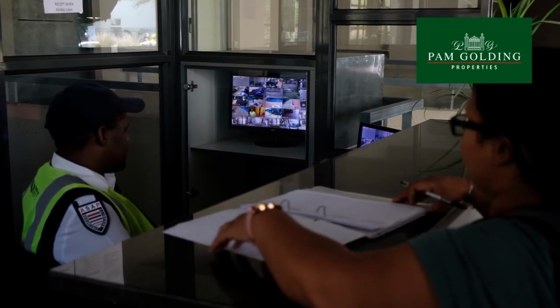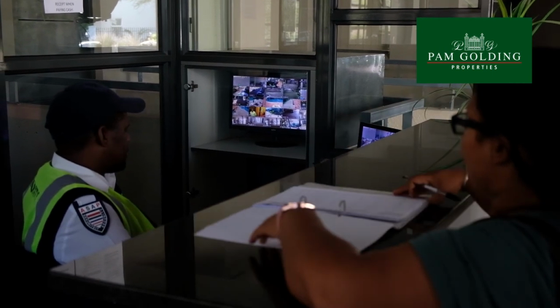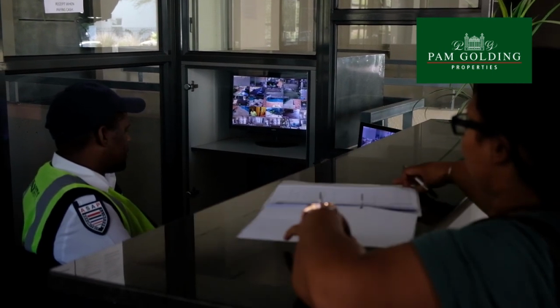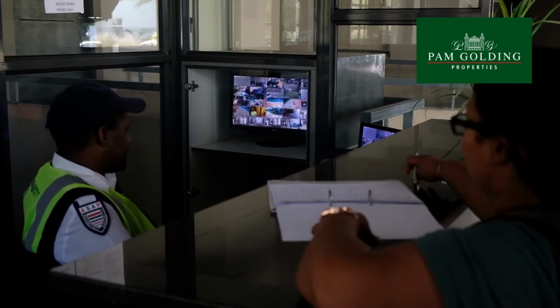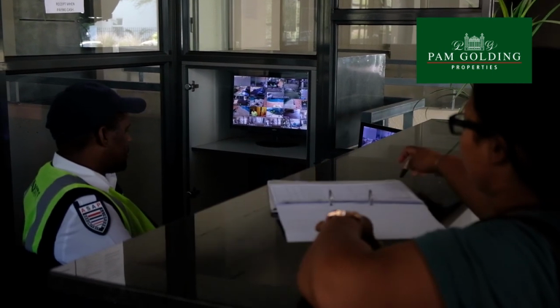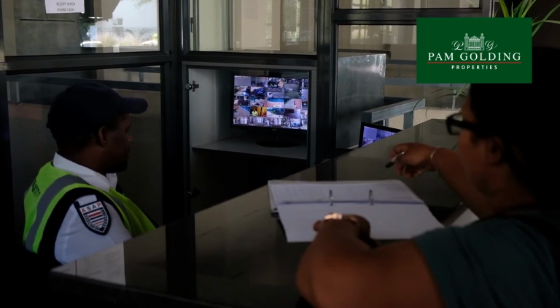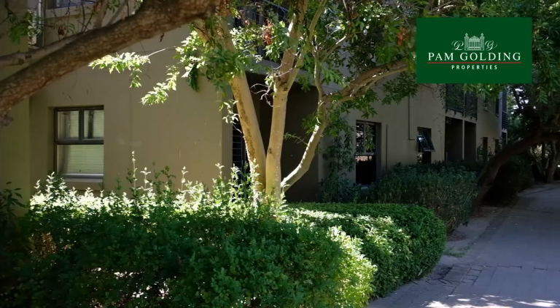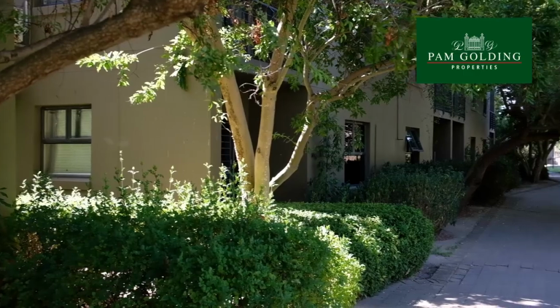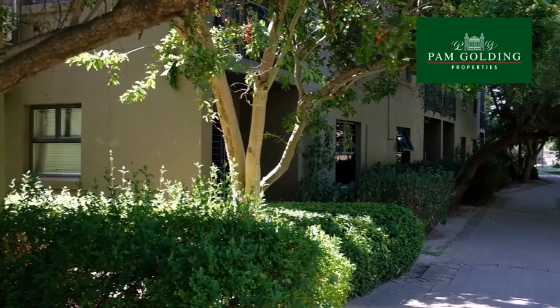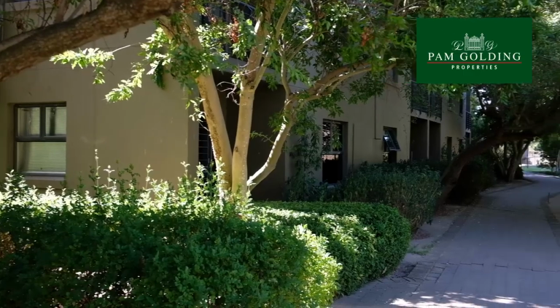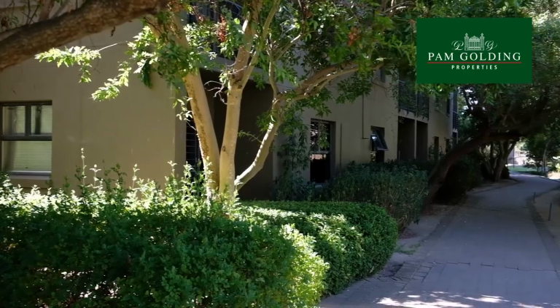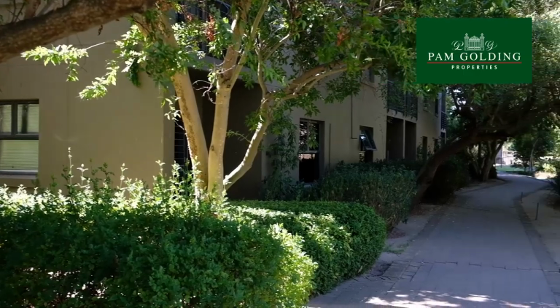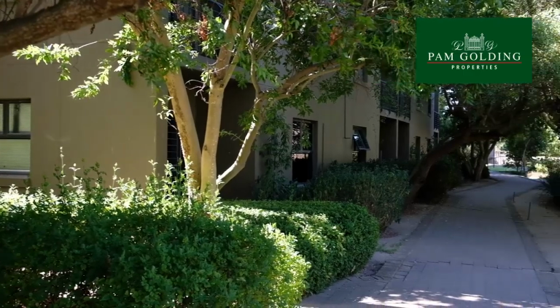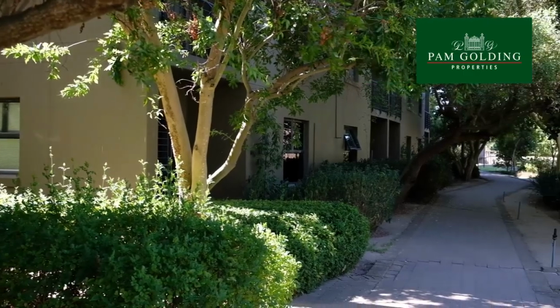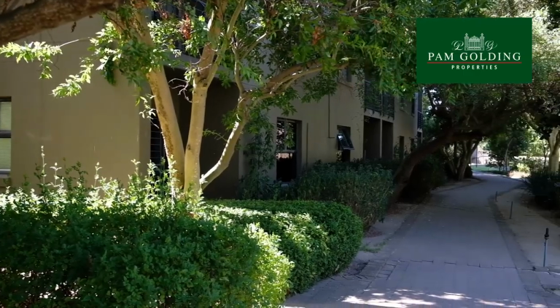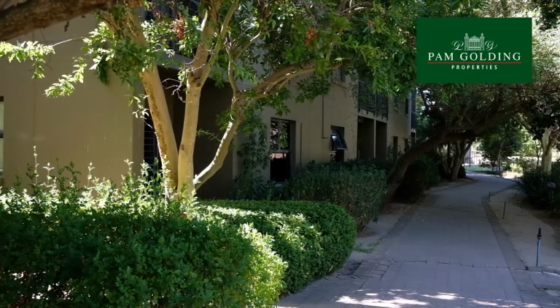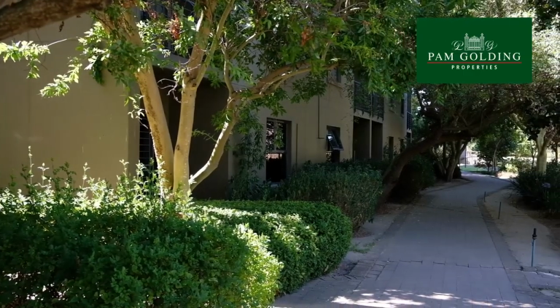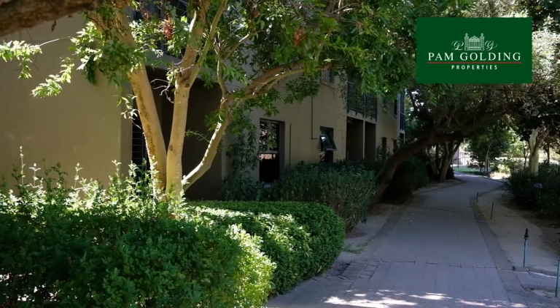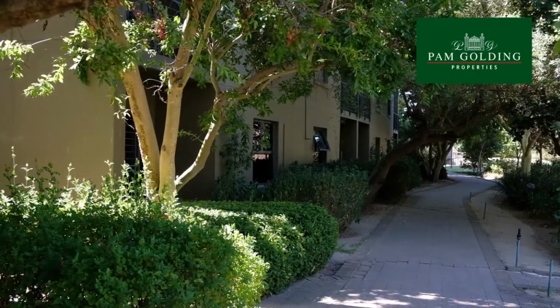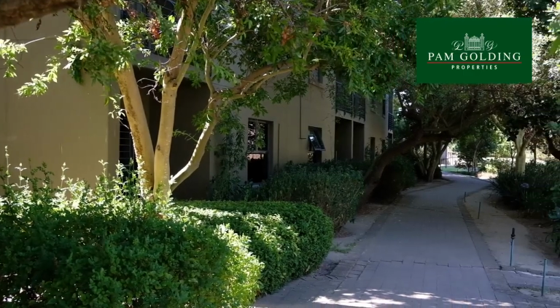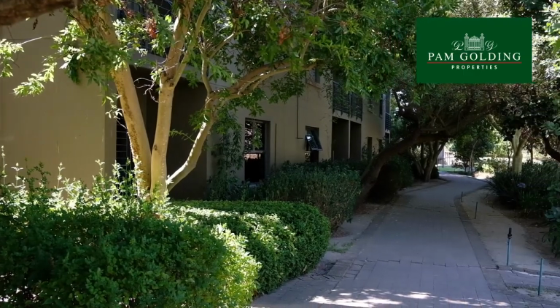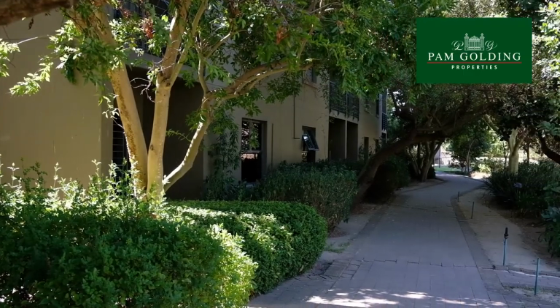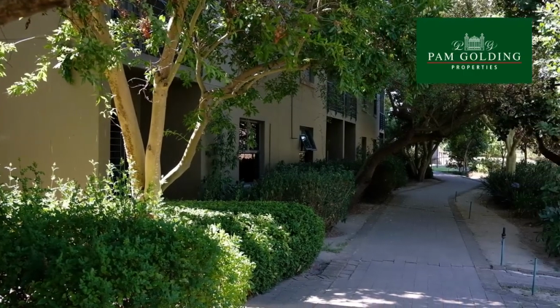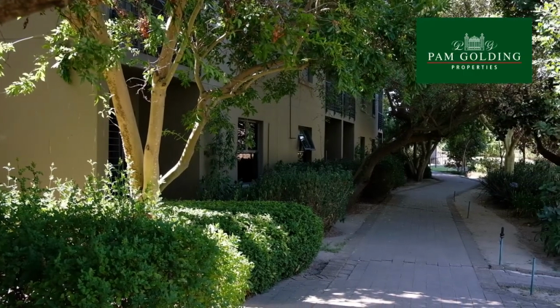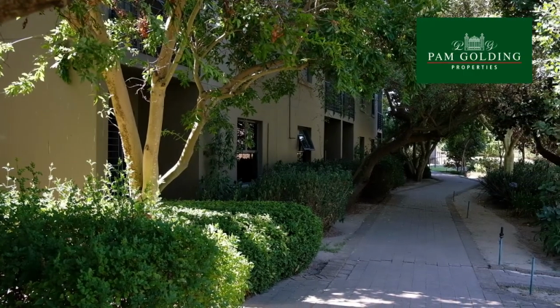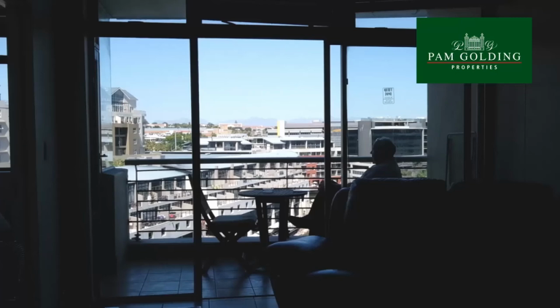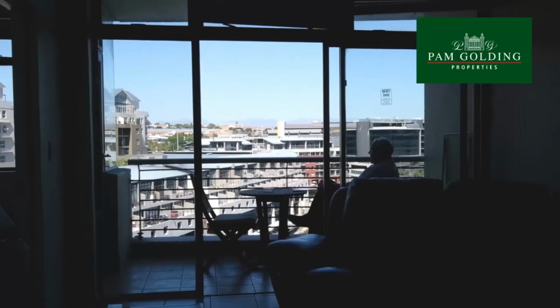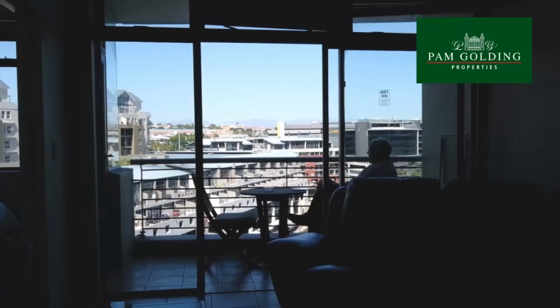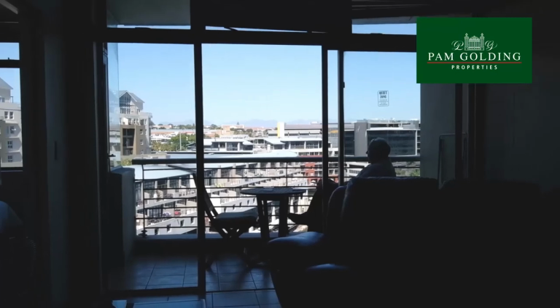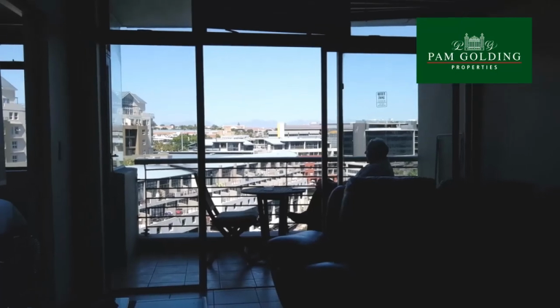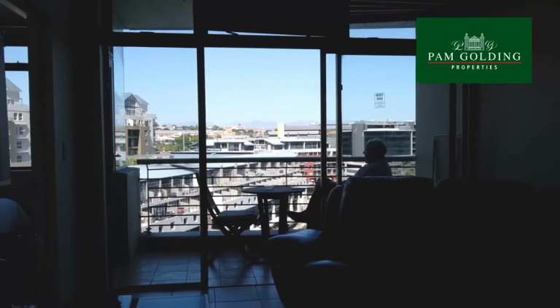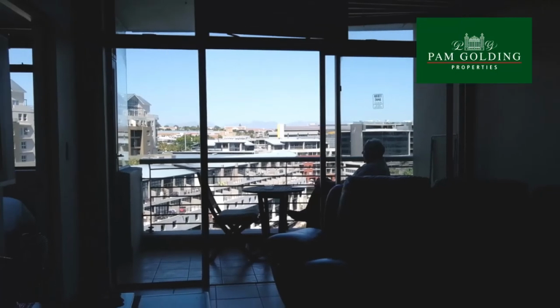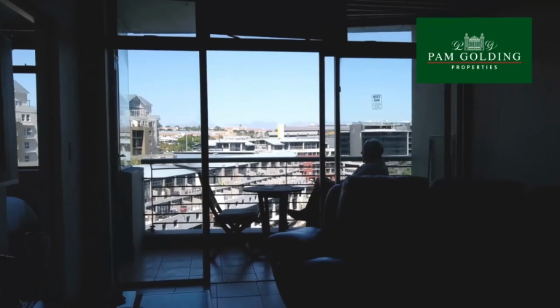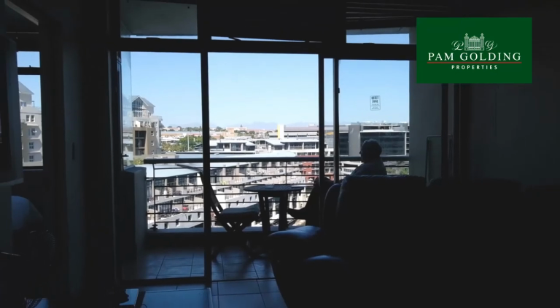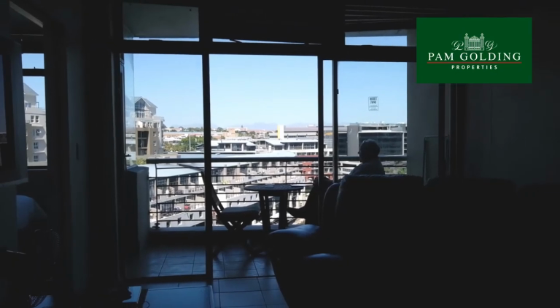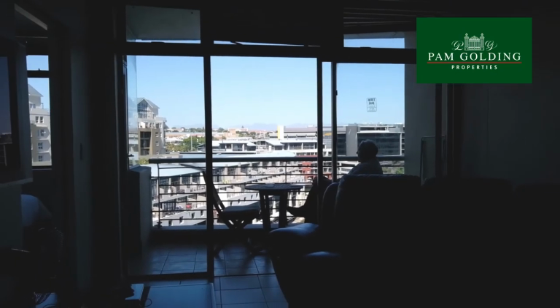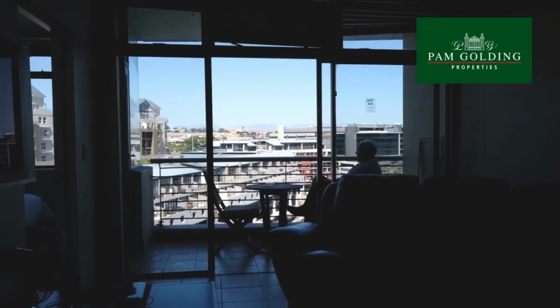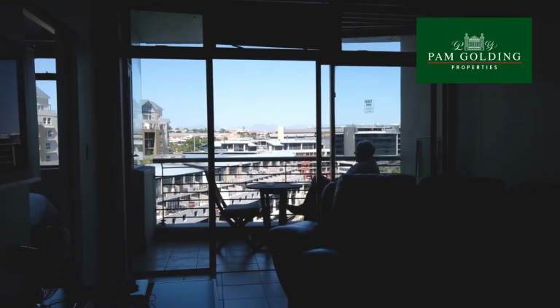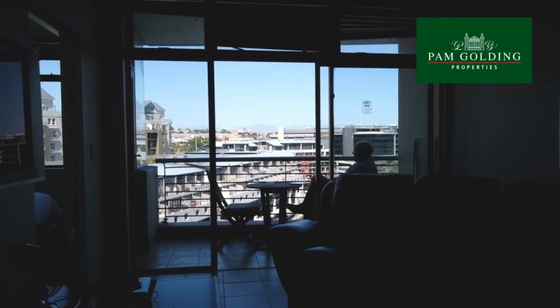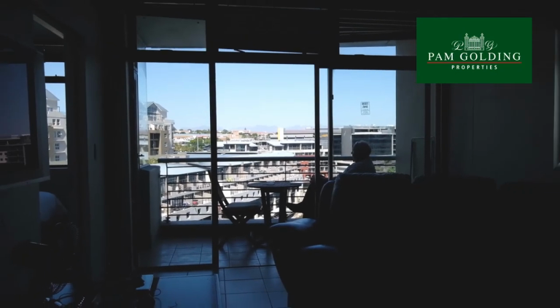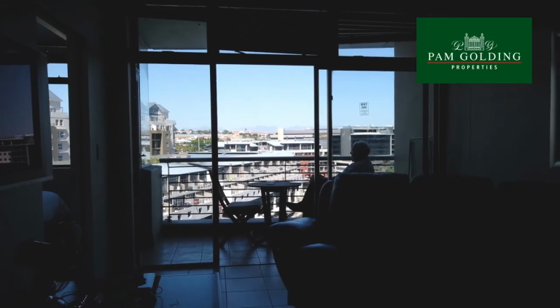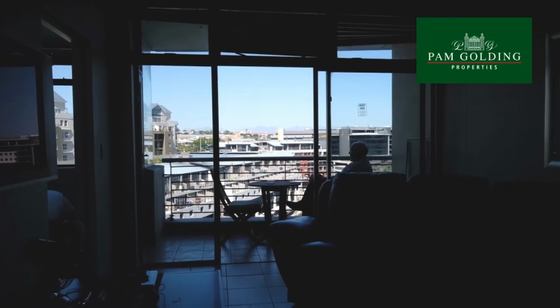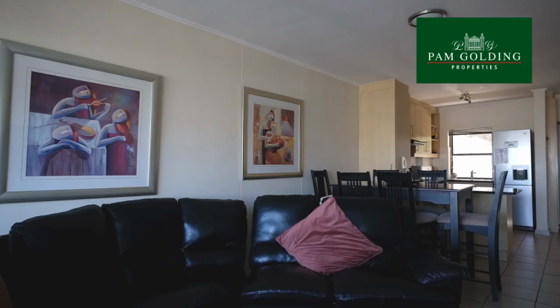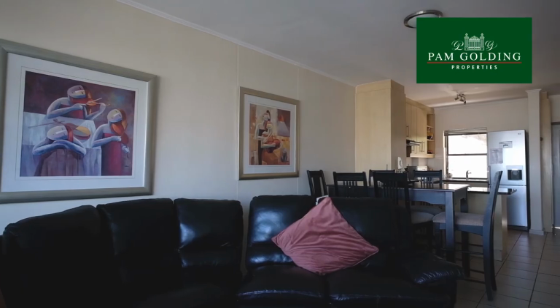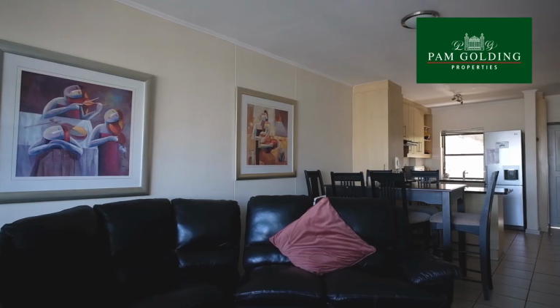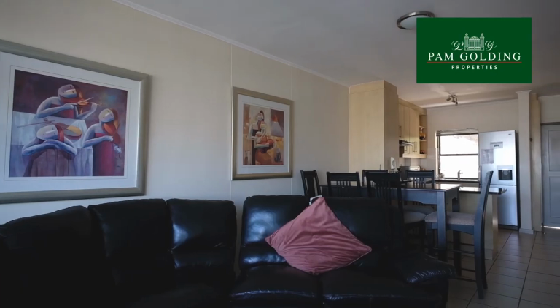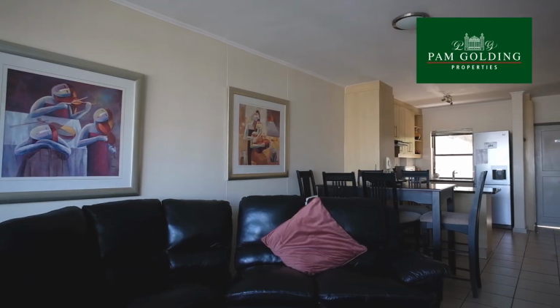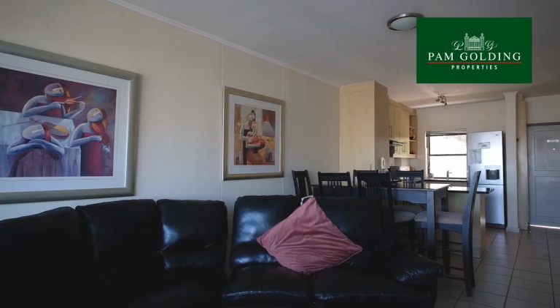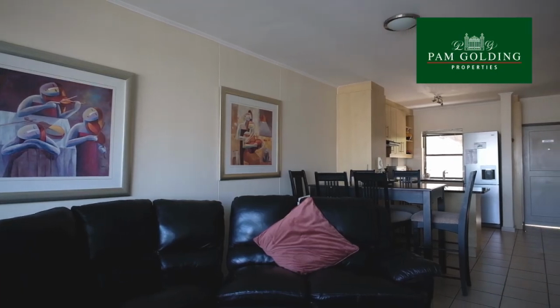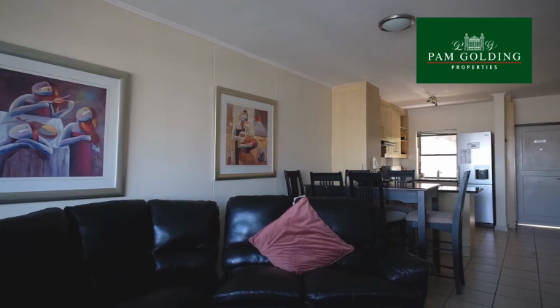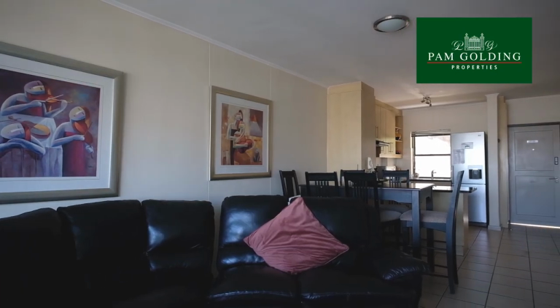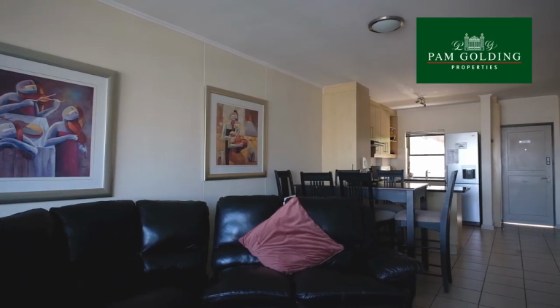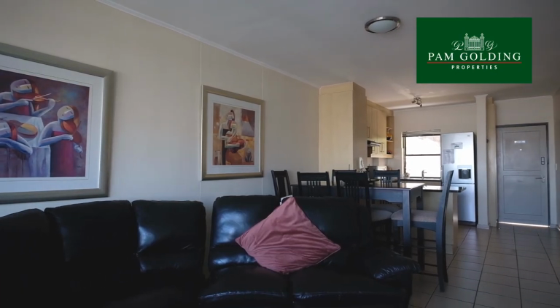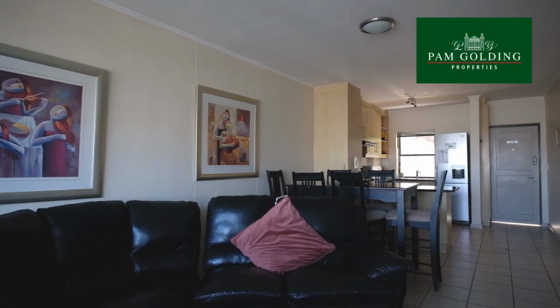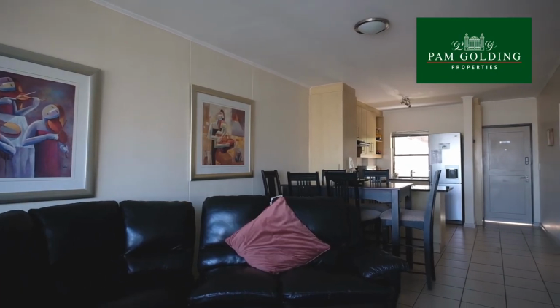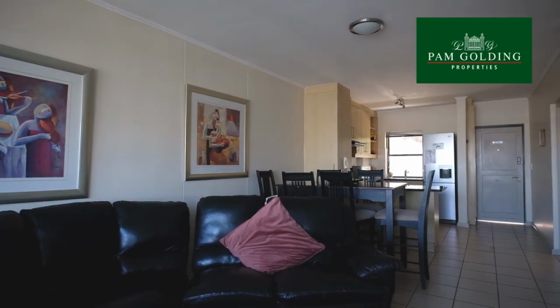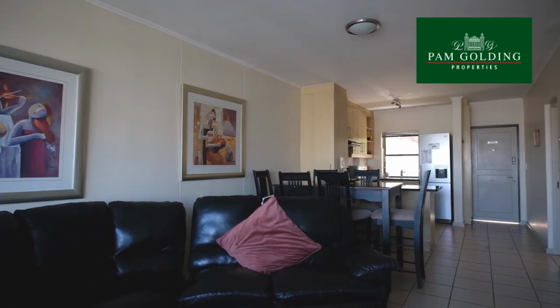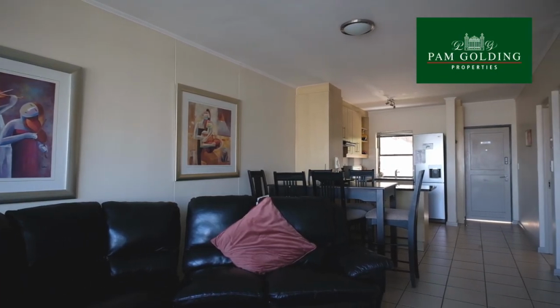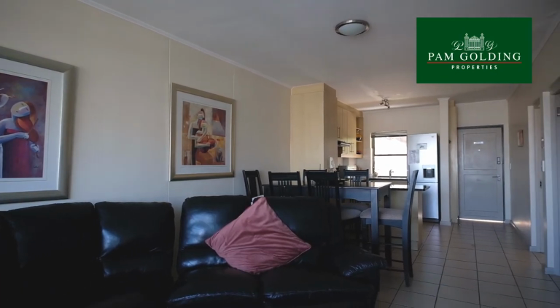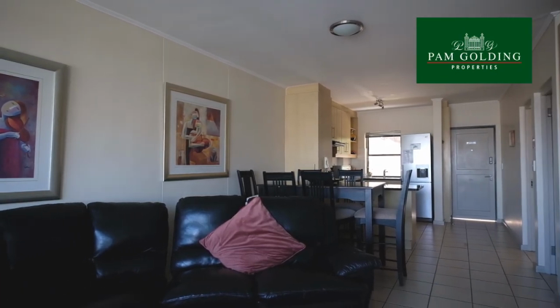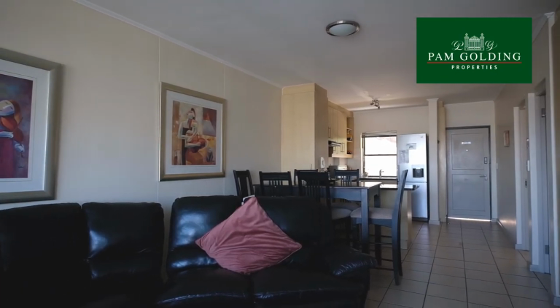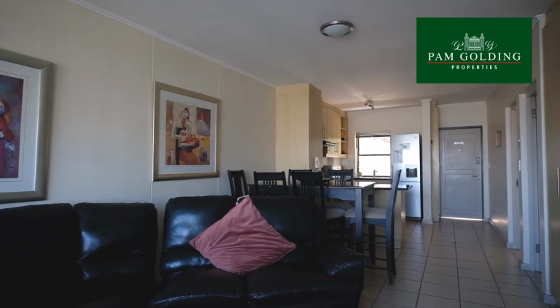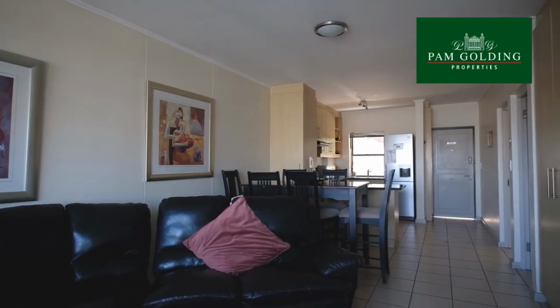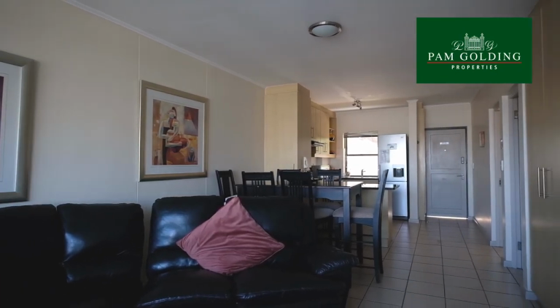Prices range from around 1 million Rand to 3 and a half million Rand, making it an affordable investment opportunity.